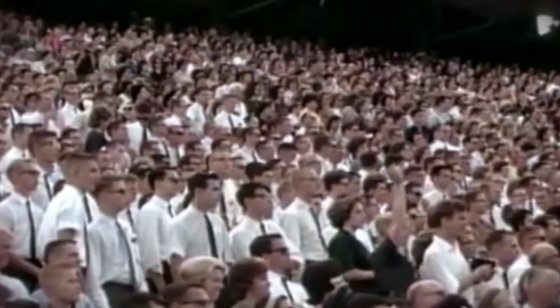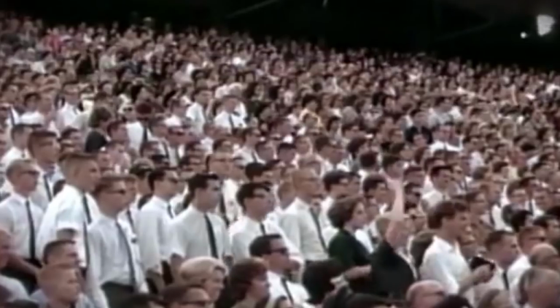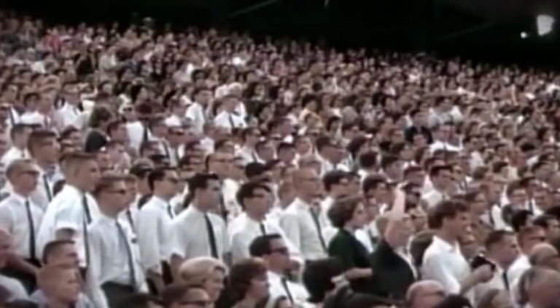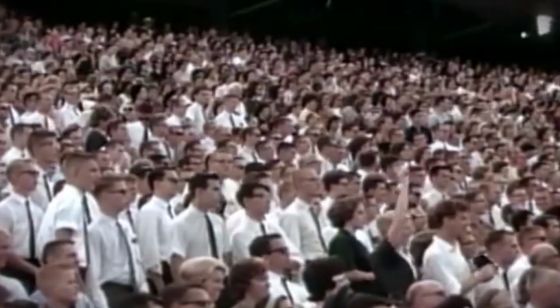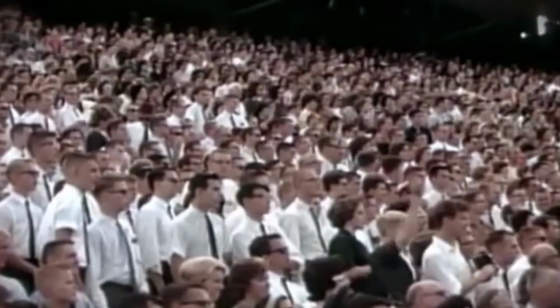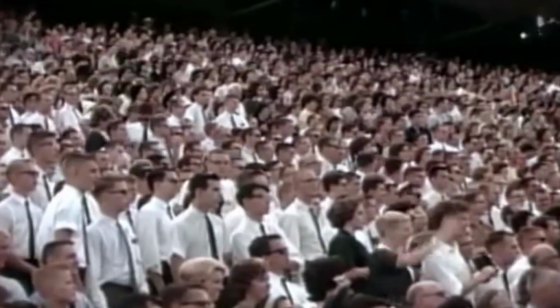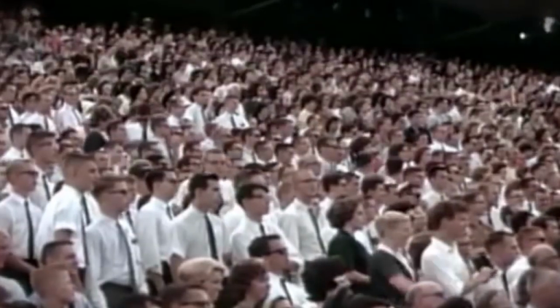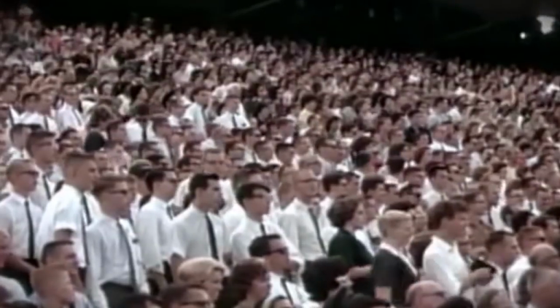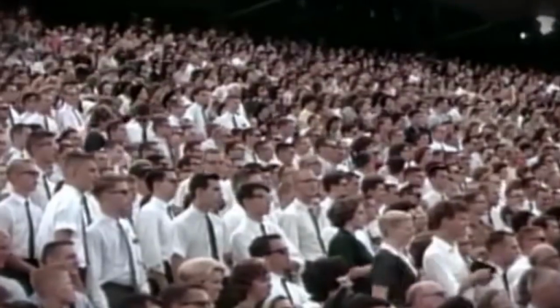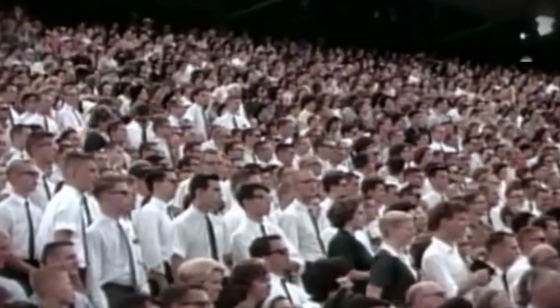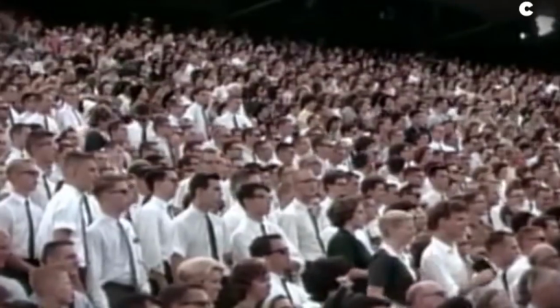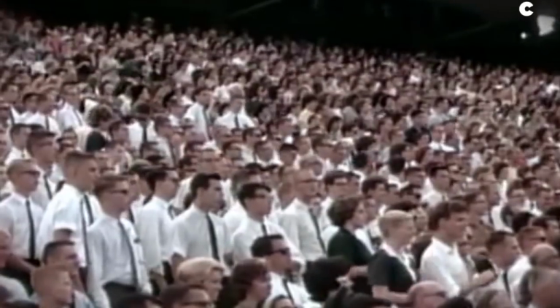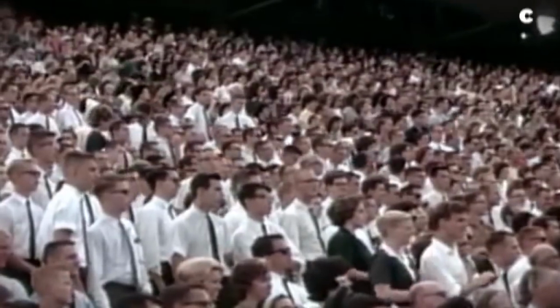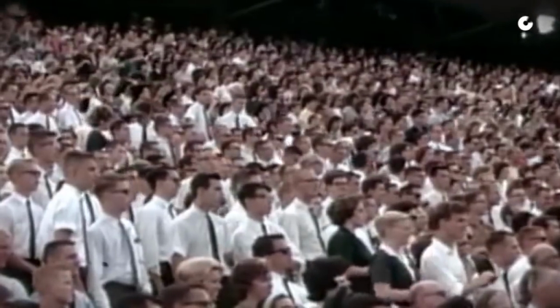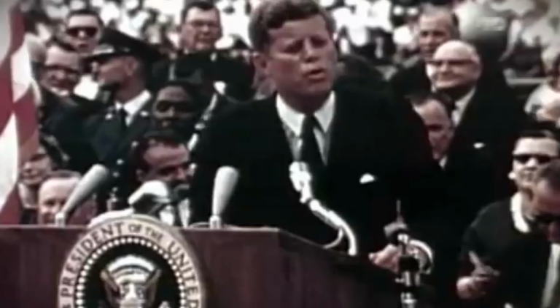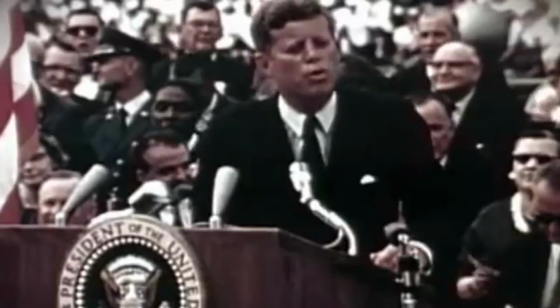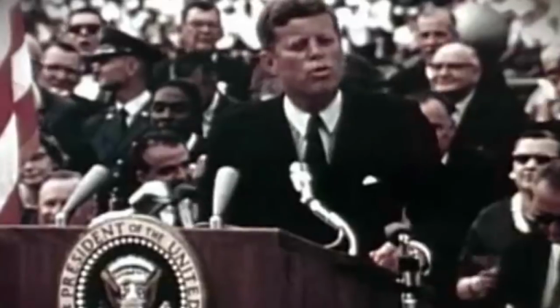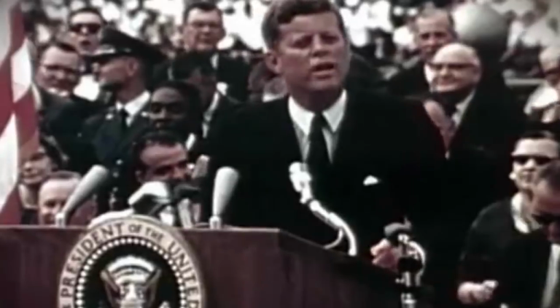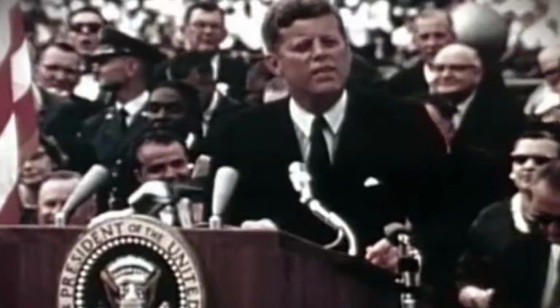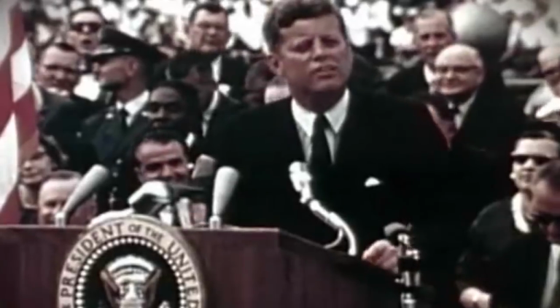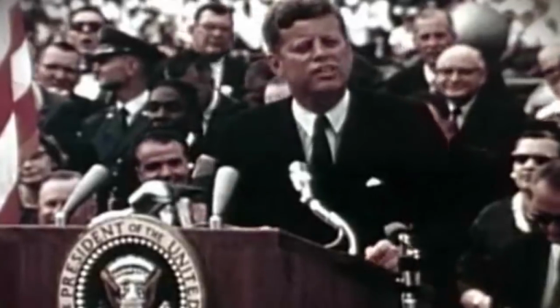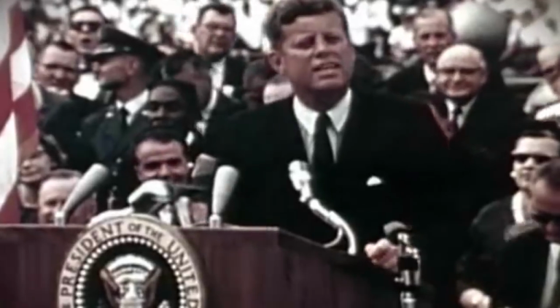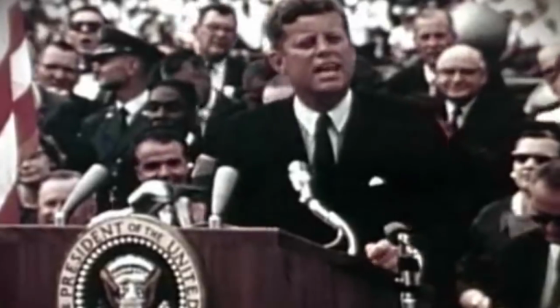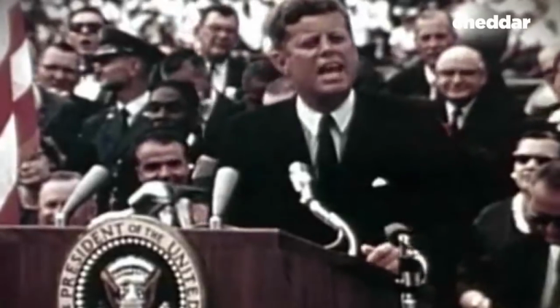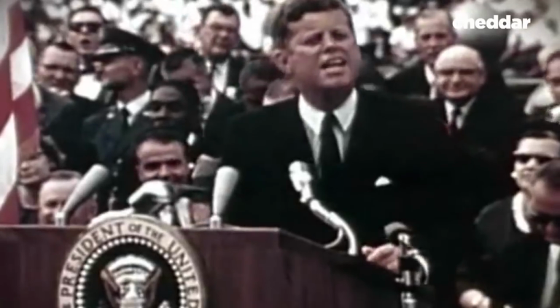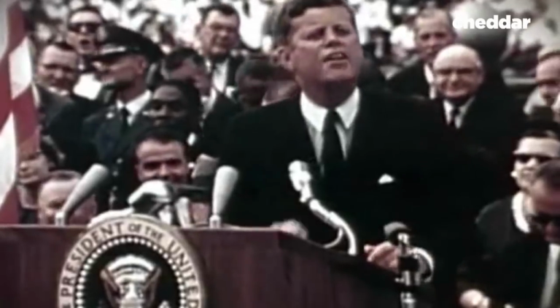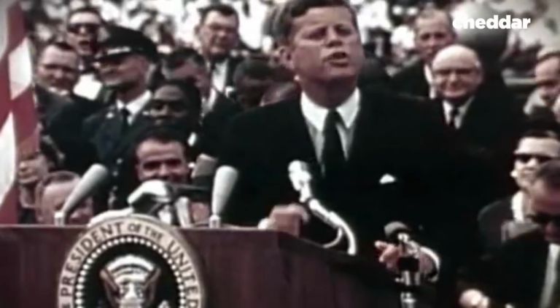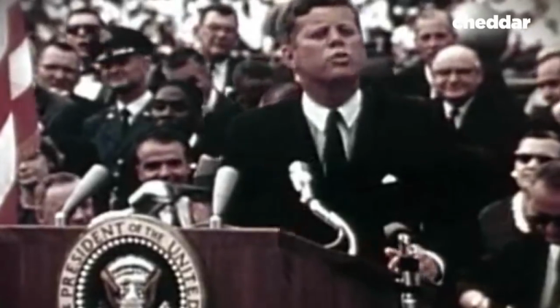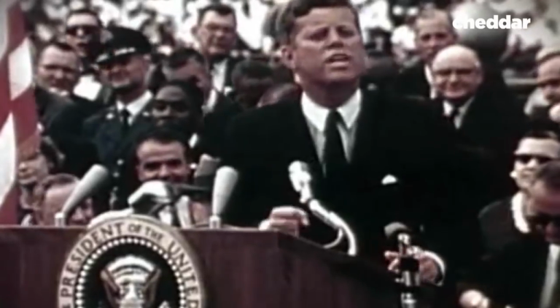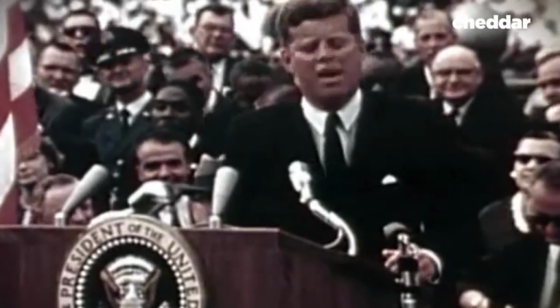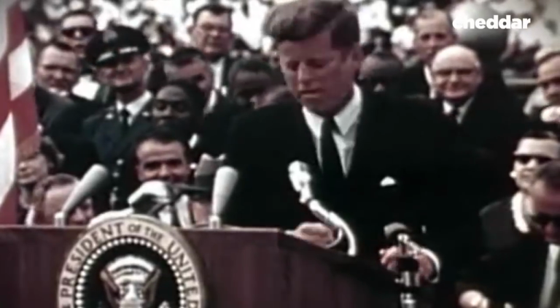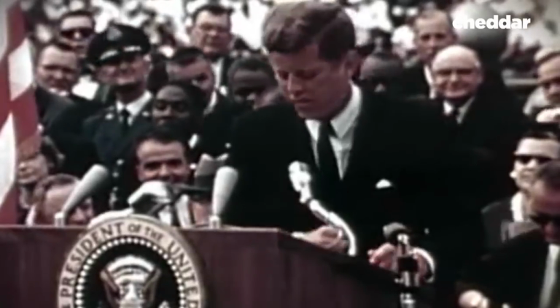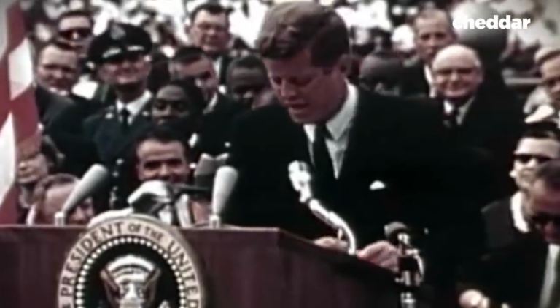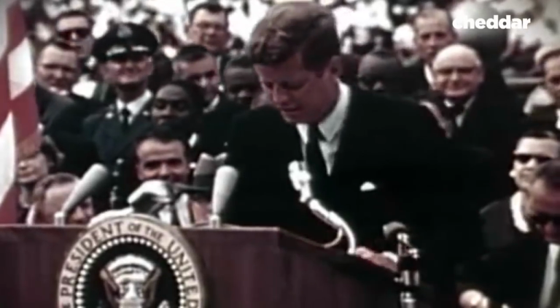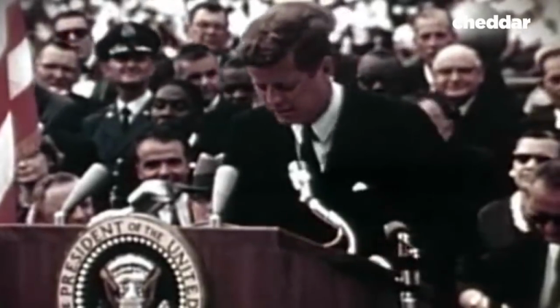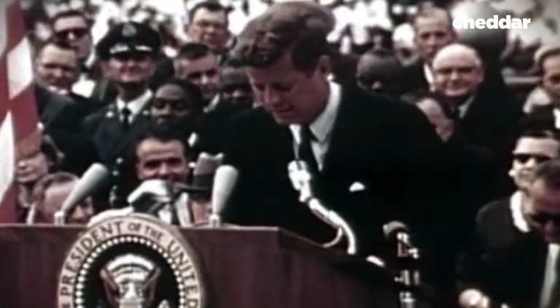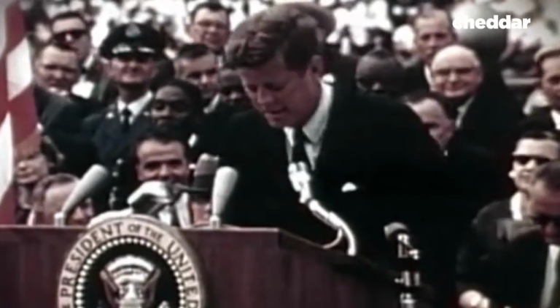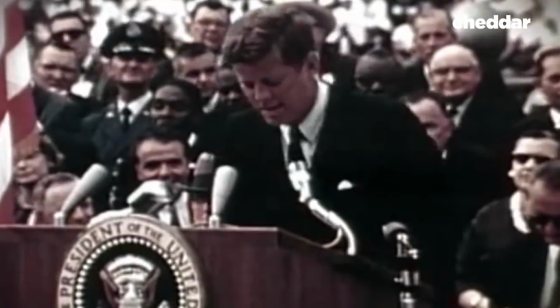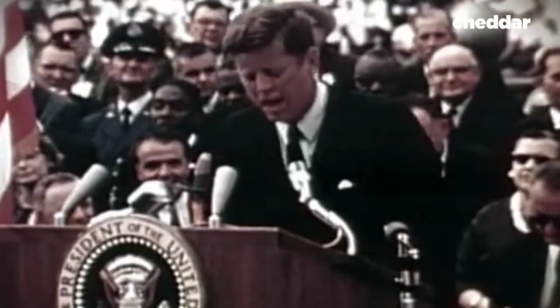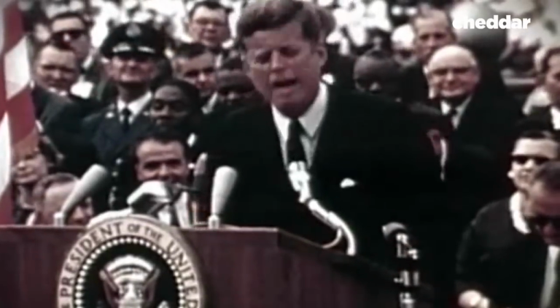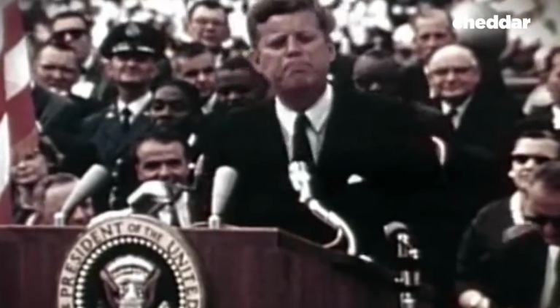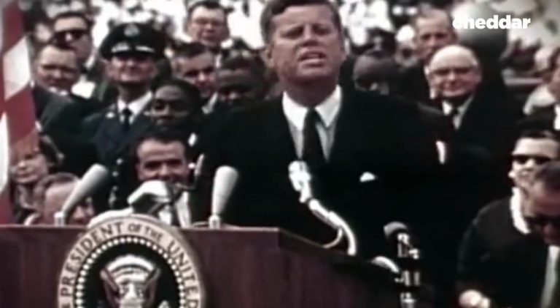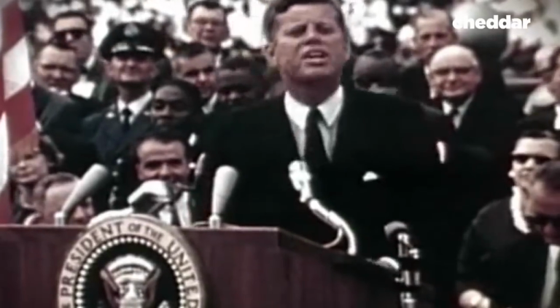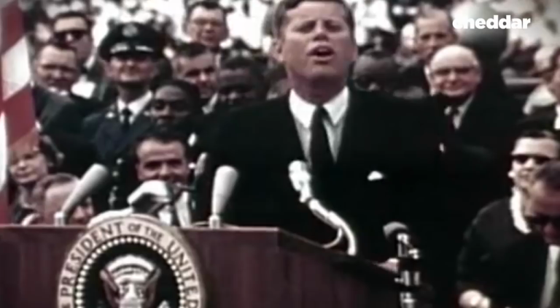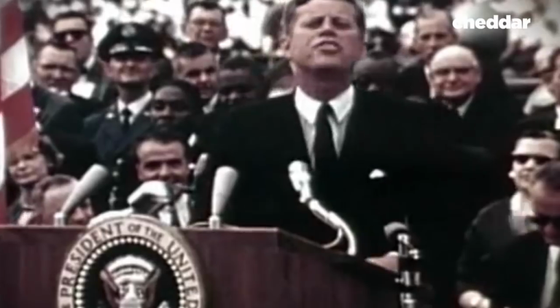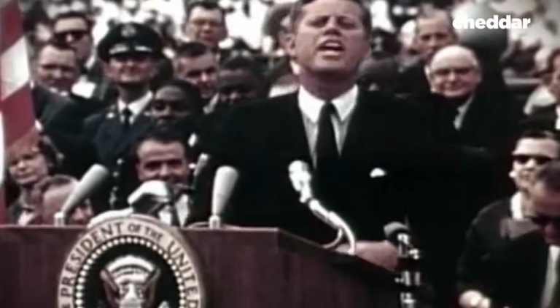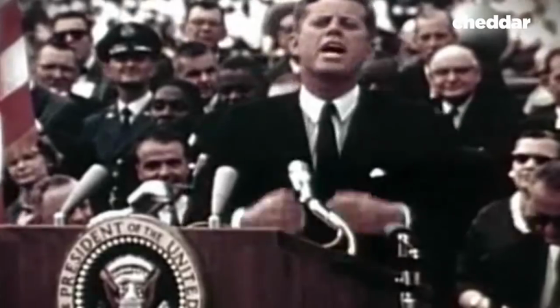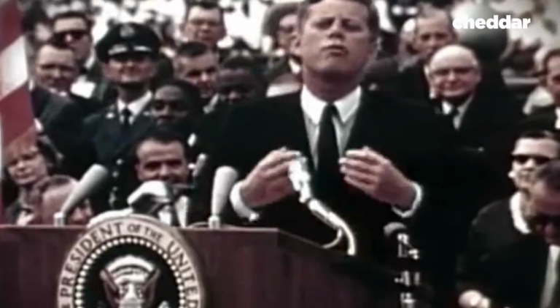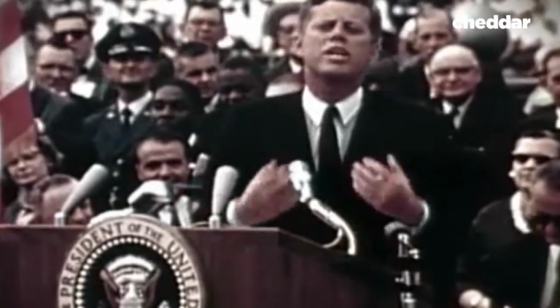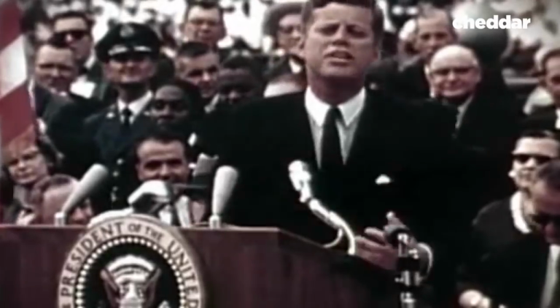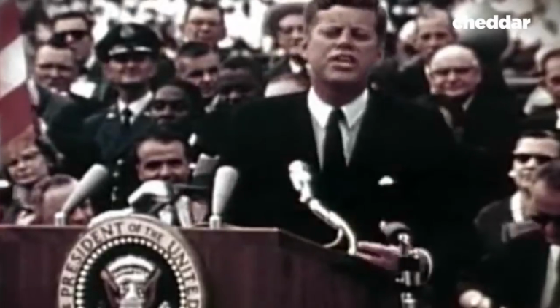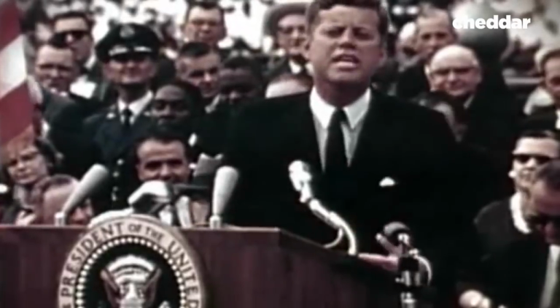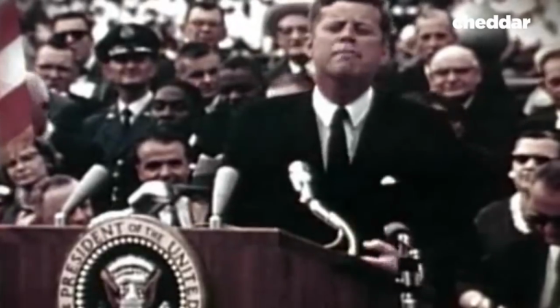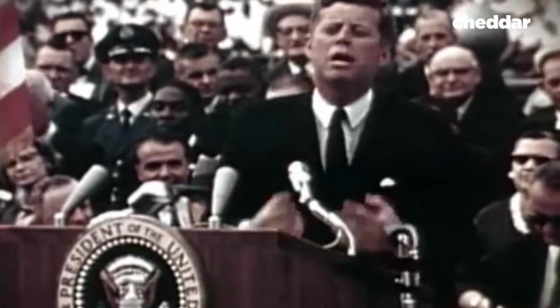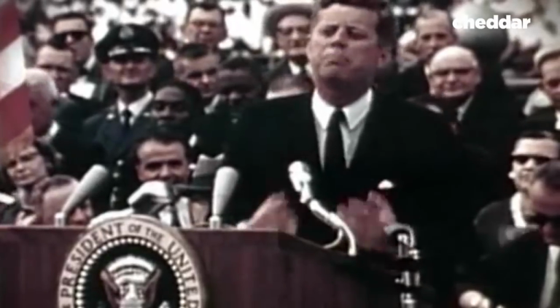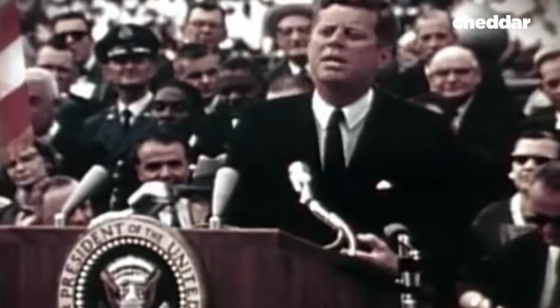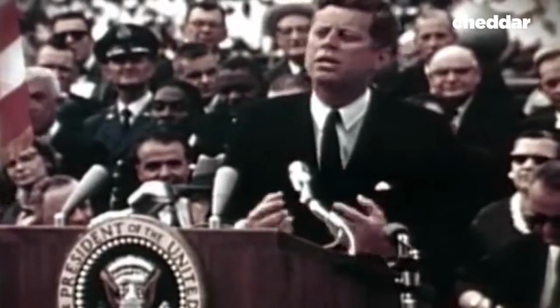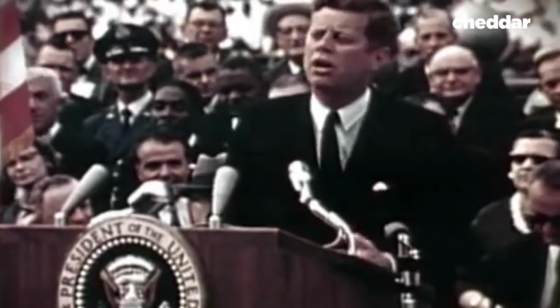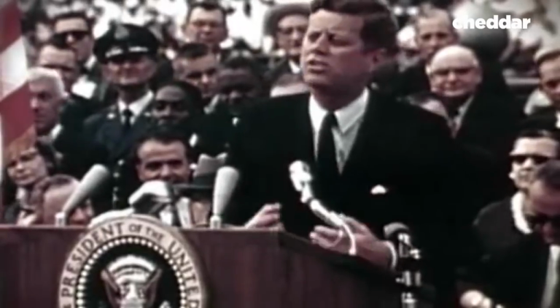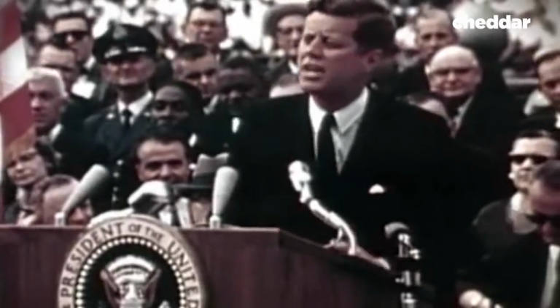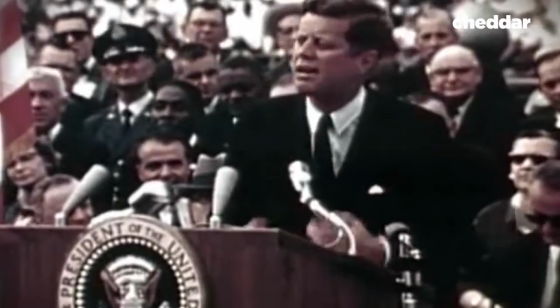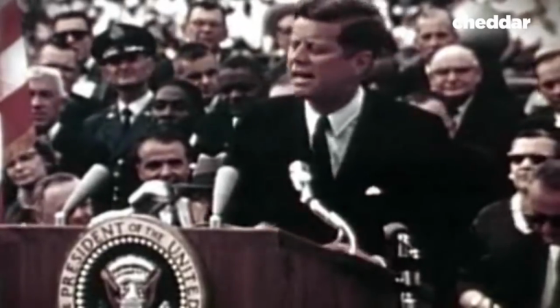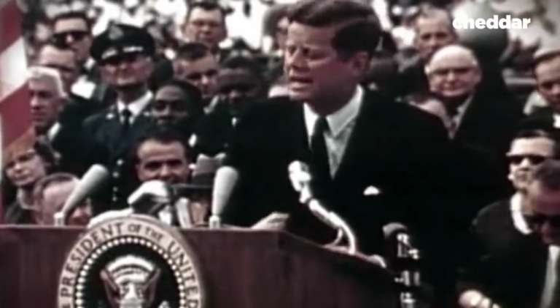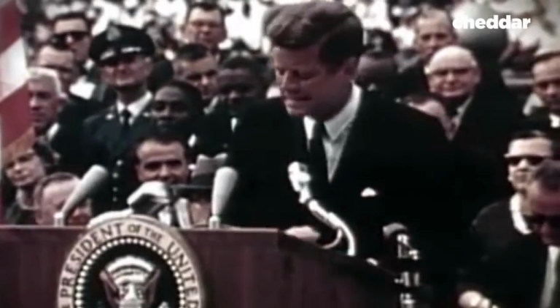We choose to go to the moon in this decade and do the other things, not because they are easy, but because they are hard.